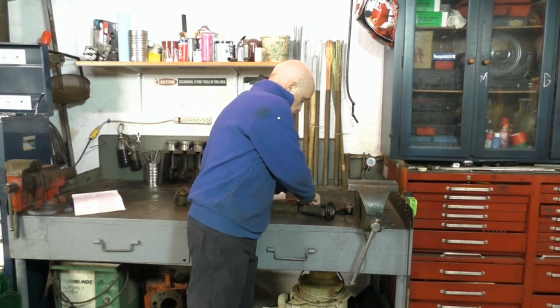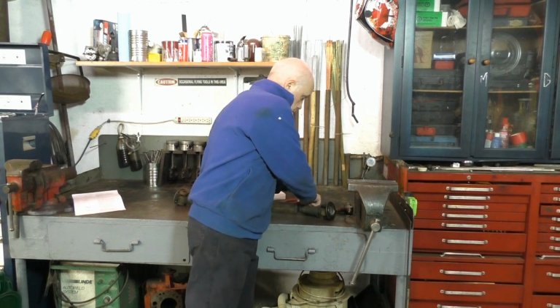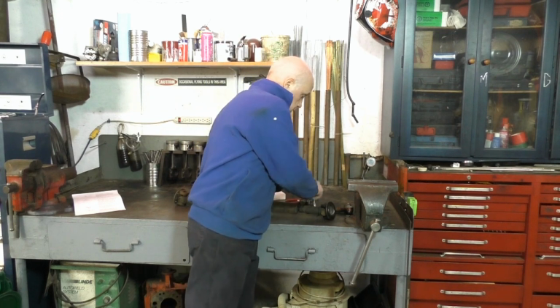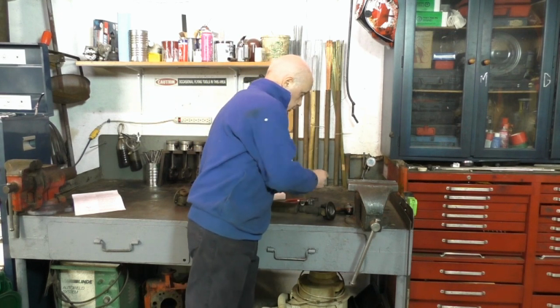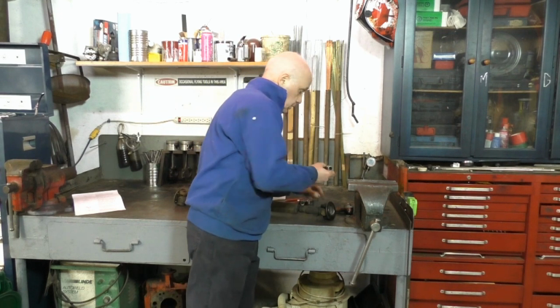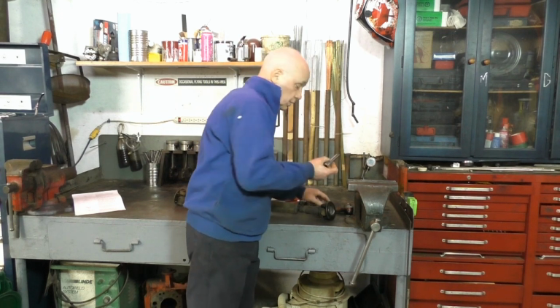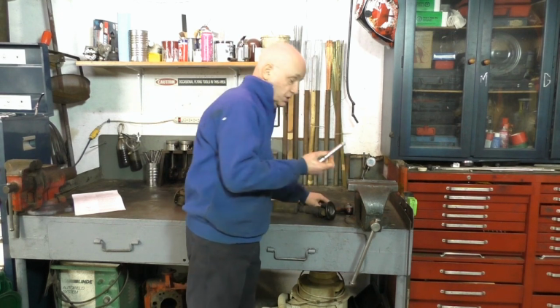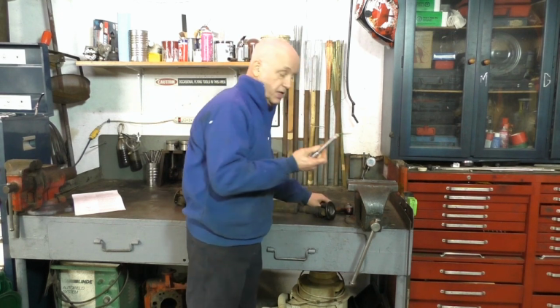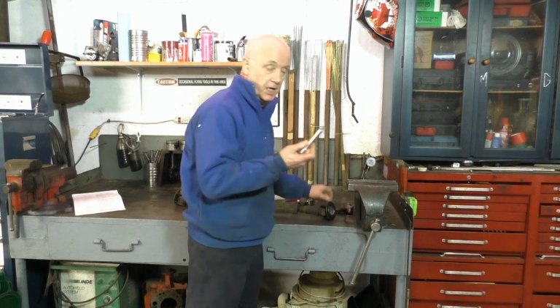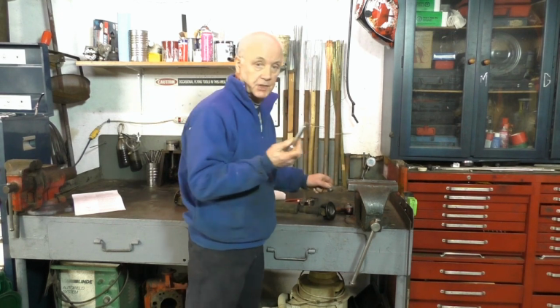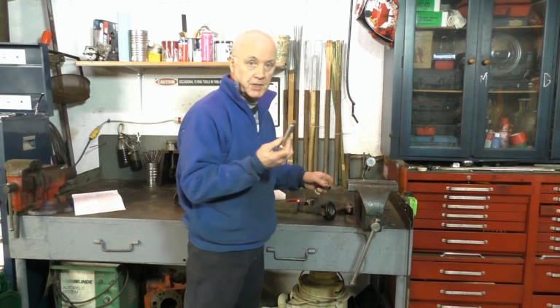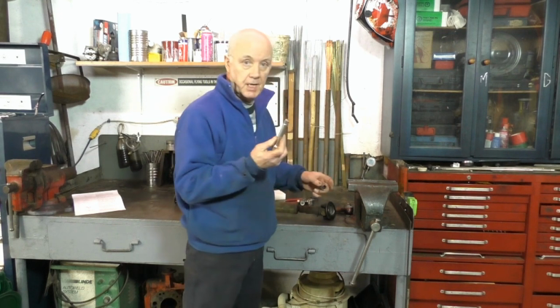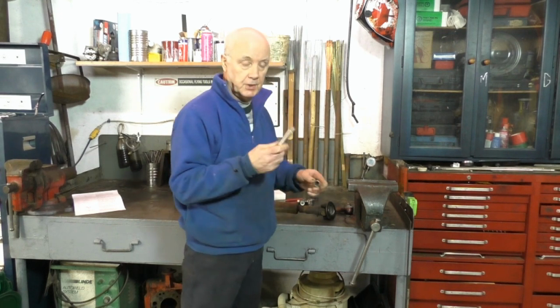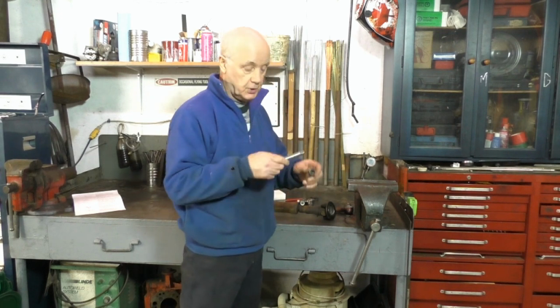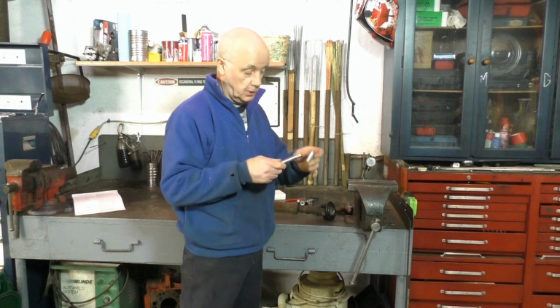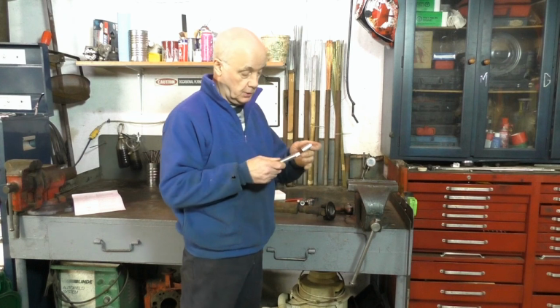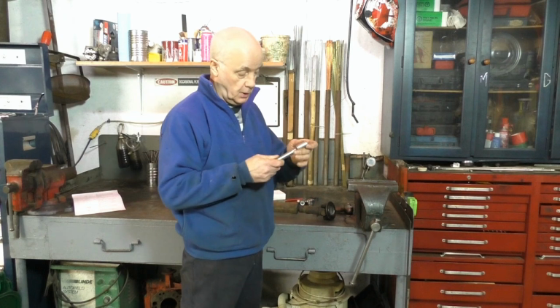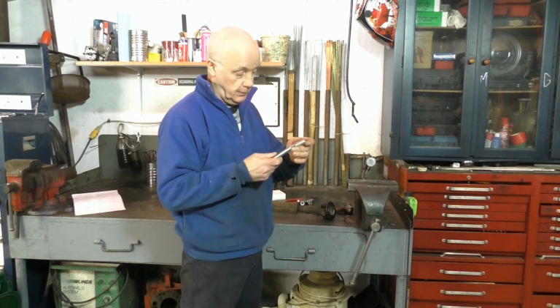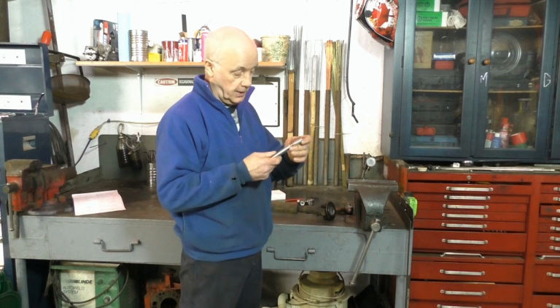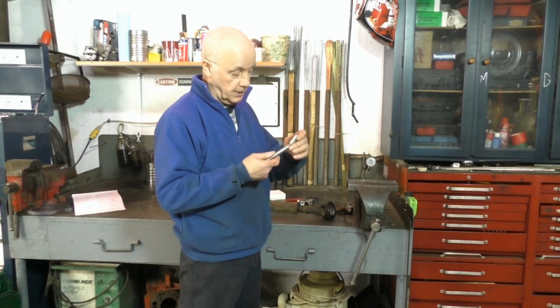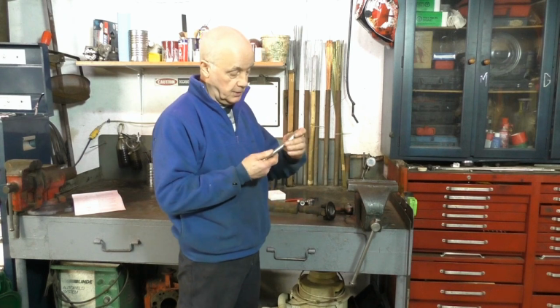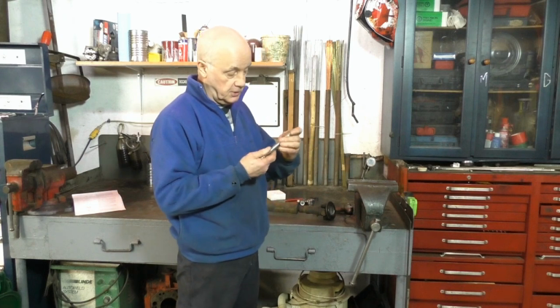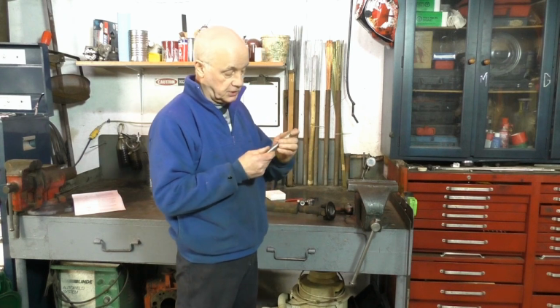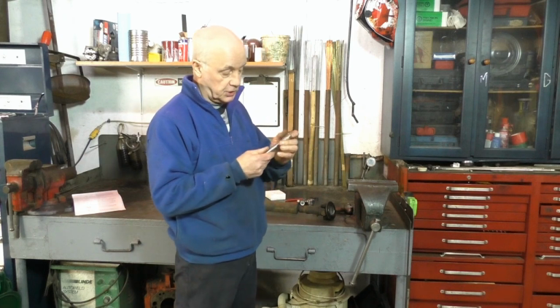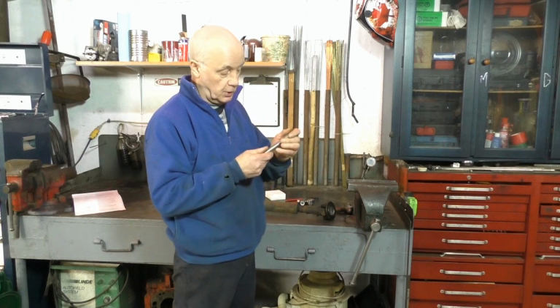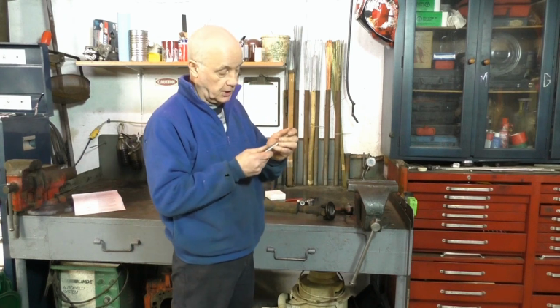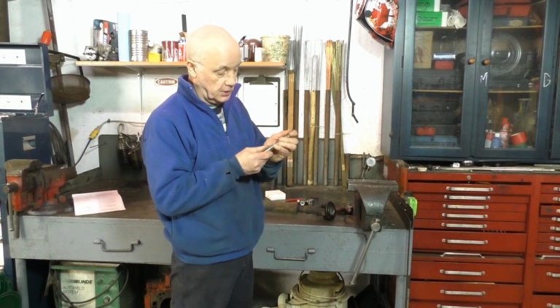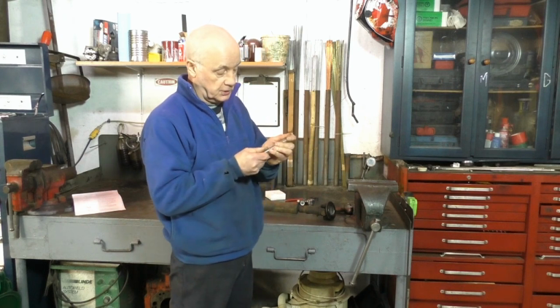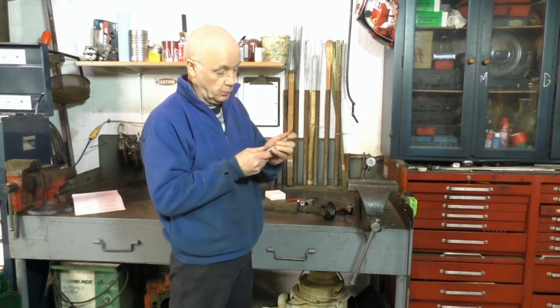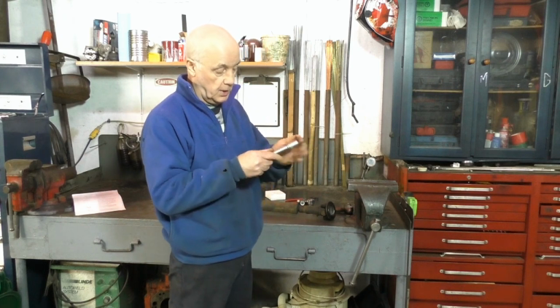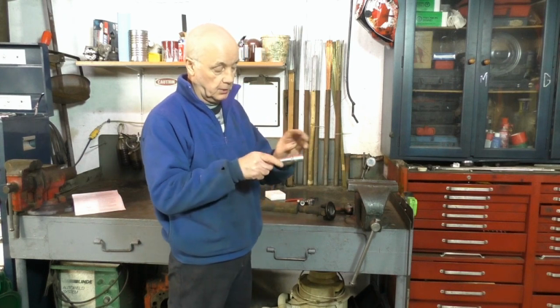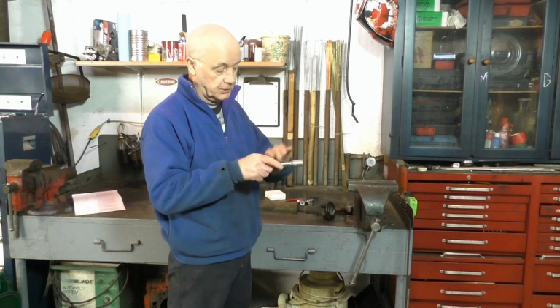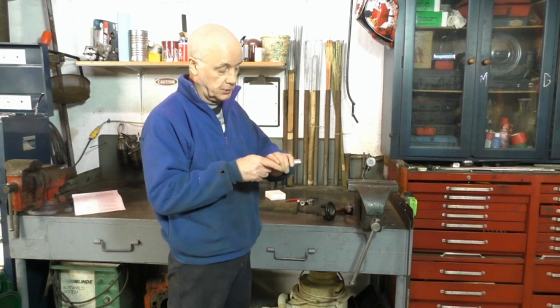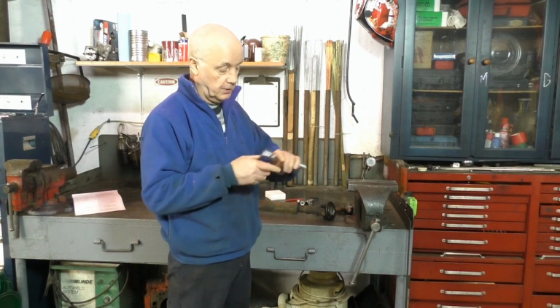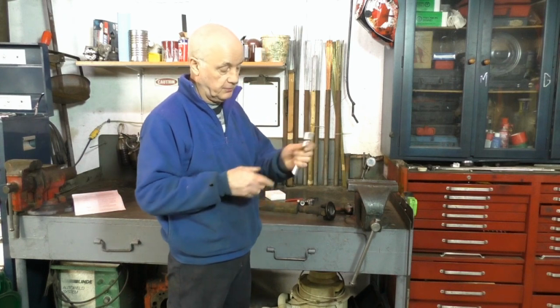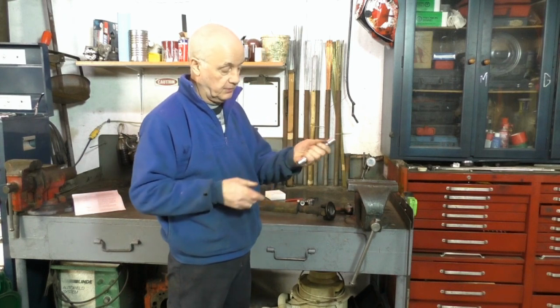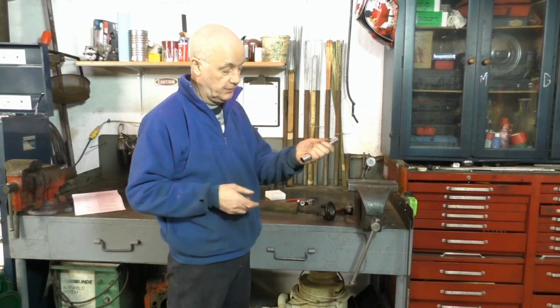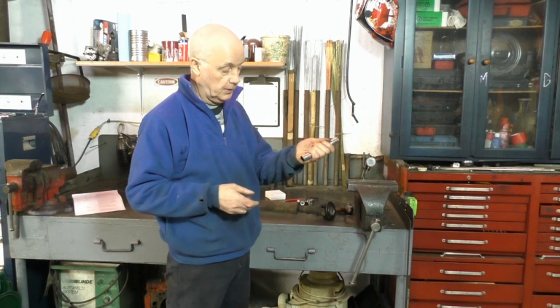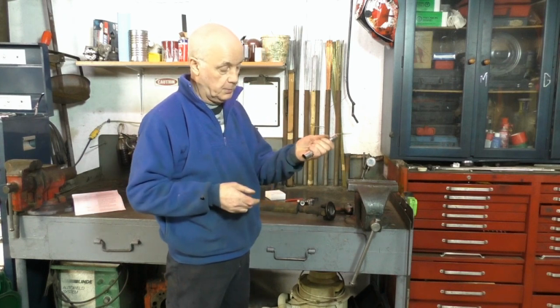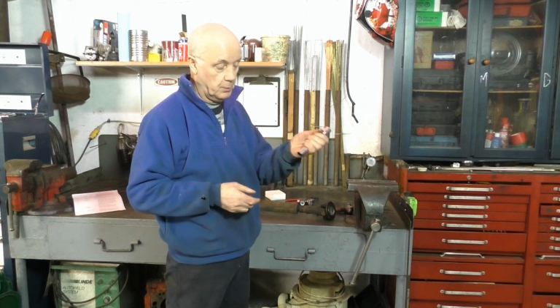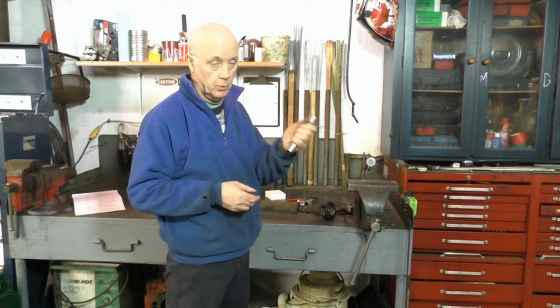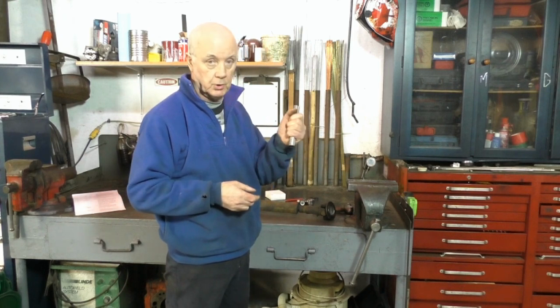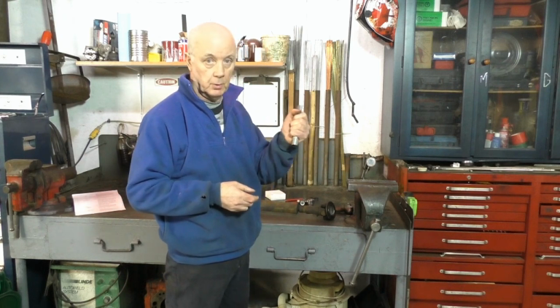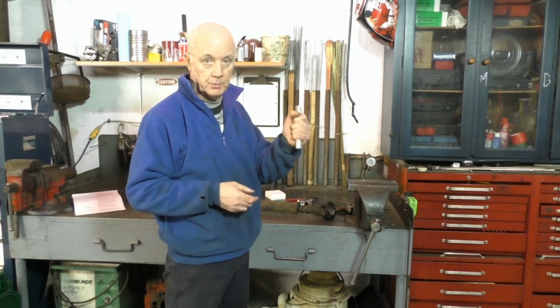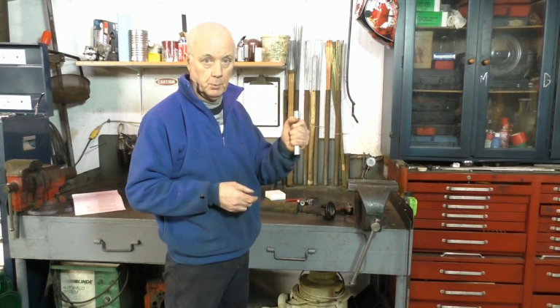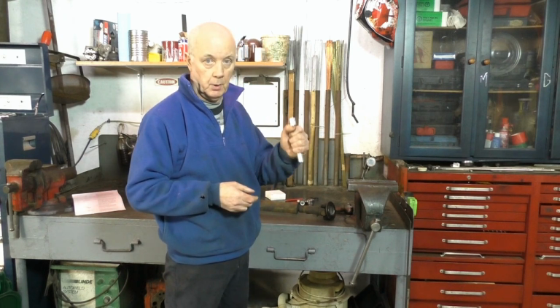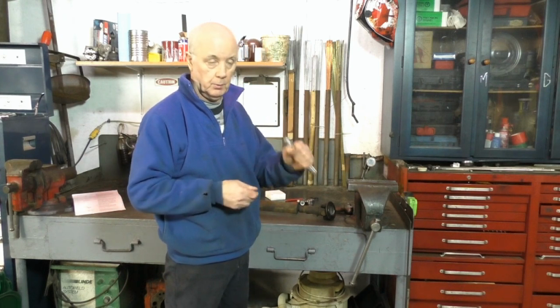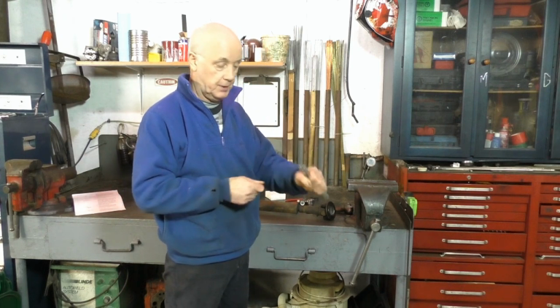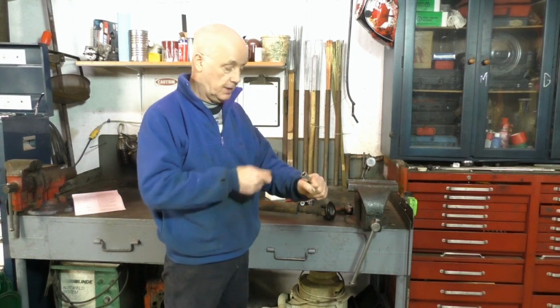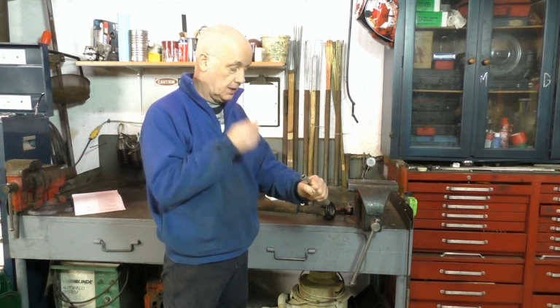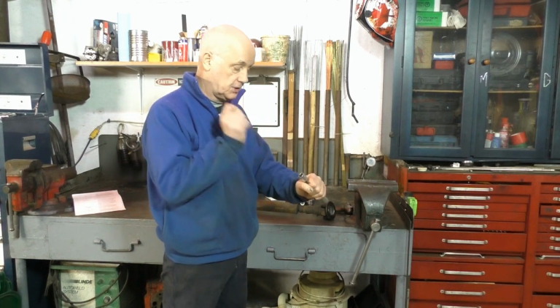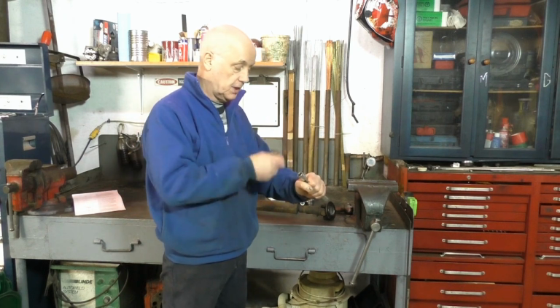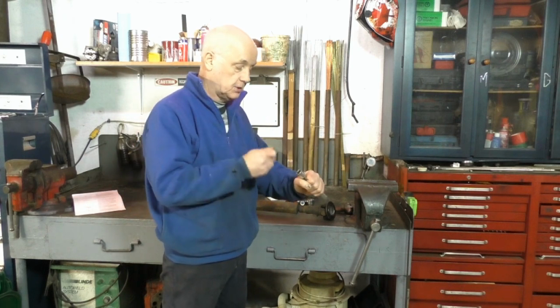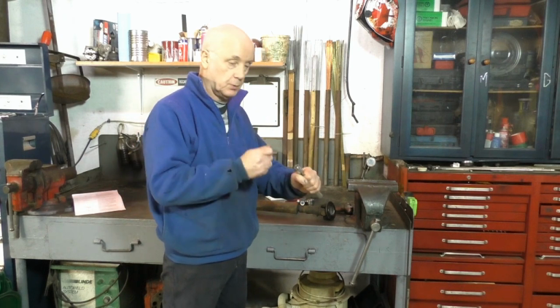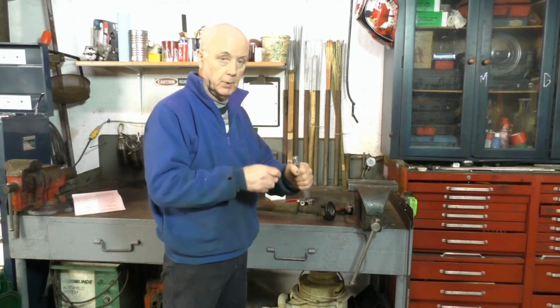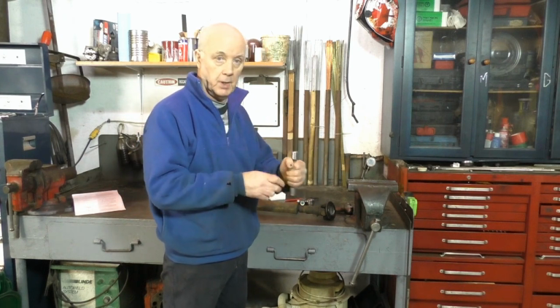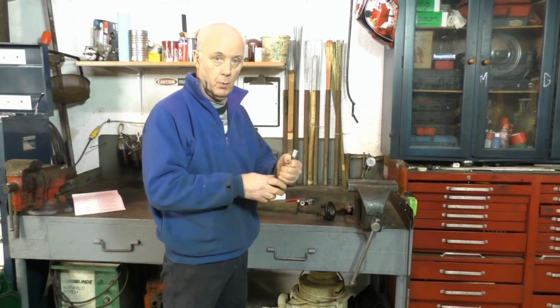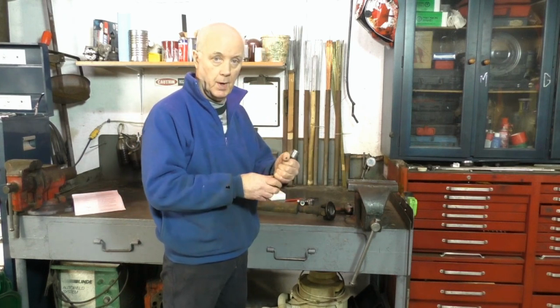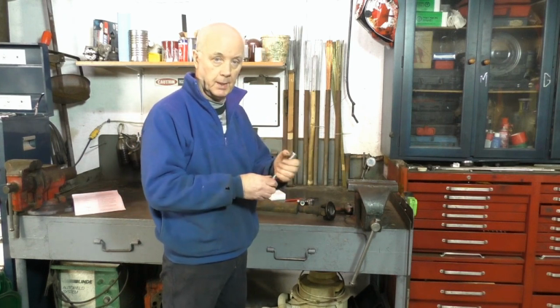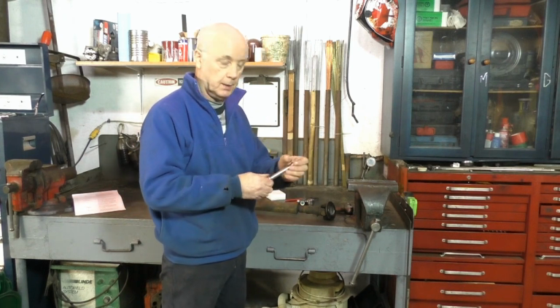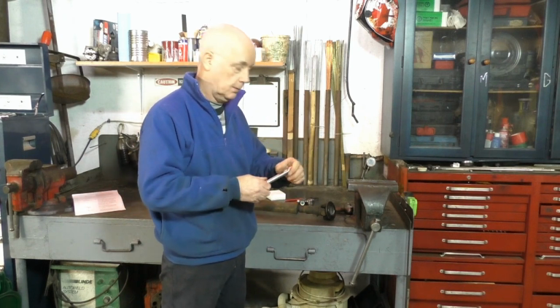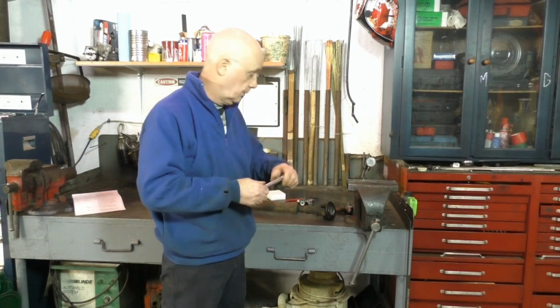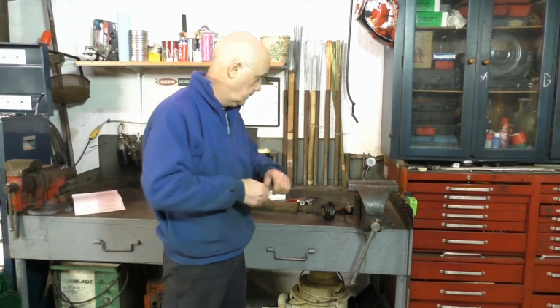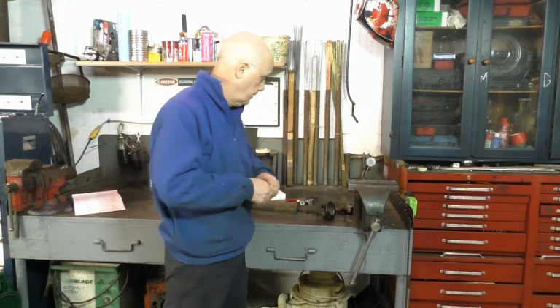You can use an extension on the end of the socket as well, so if you feel more comfortable holding the extension when you whack it, that works fine.